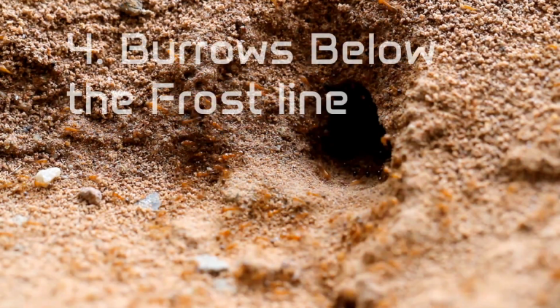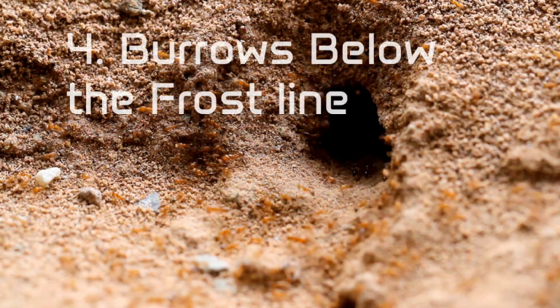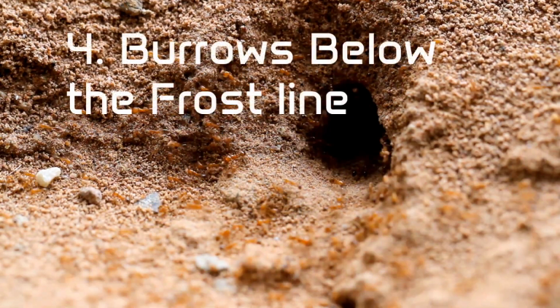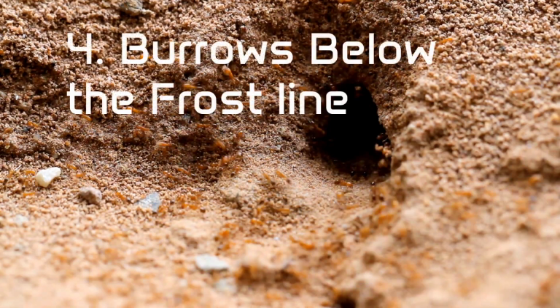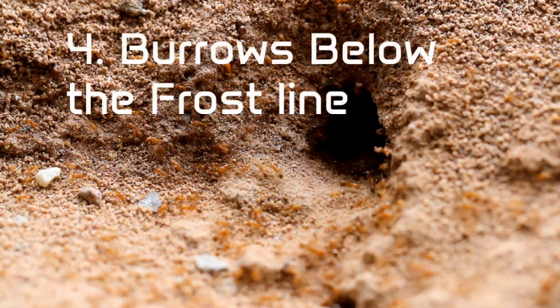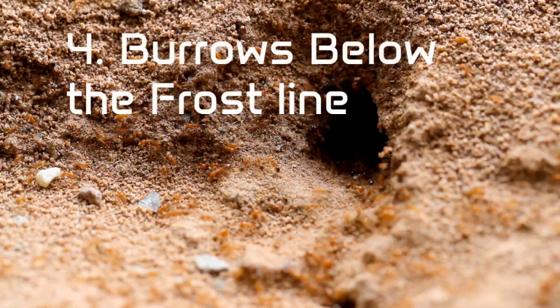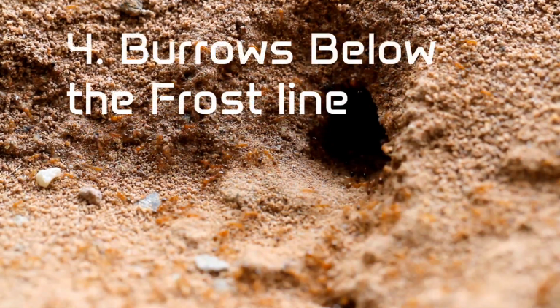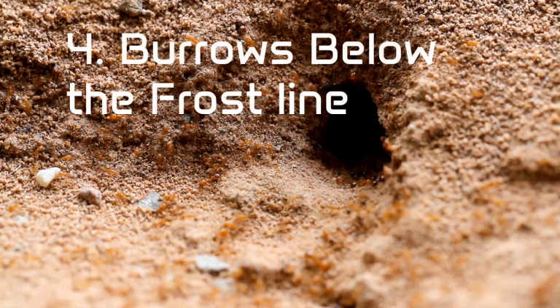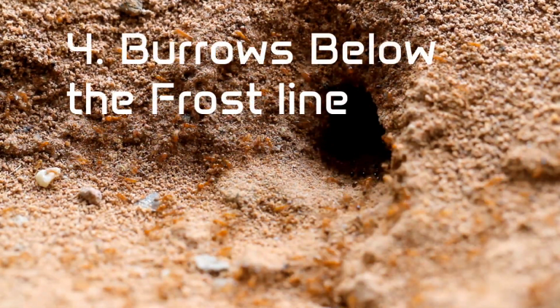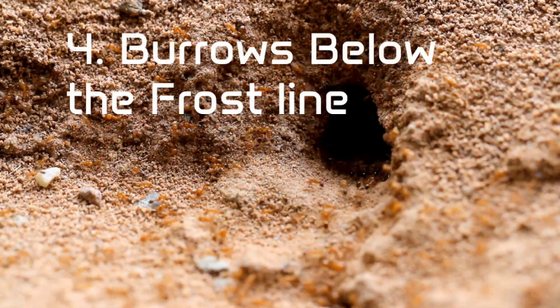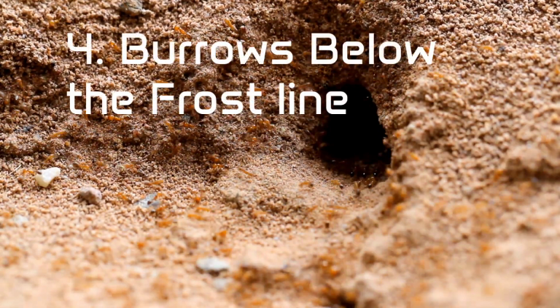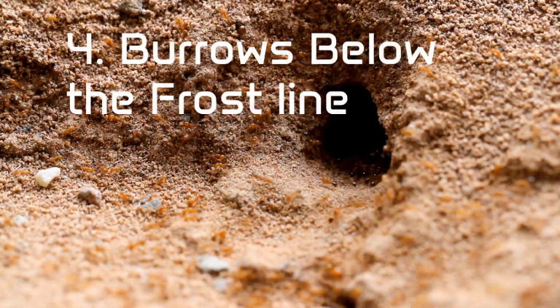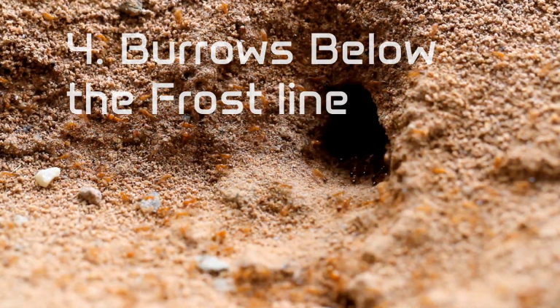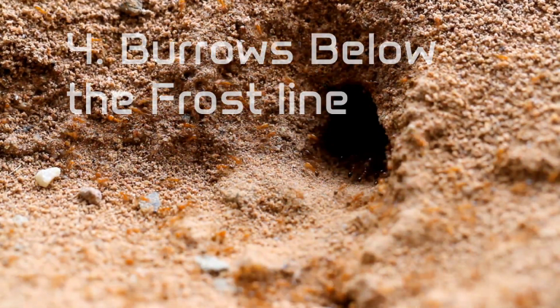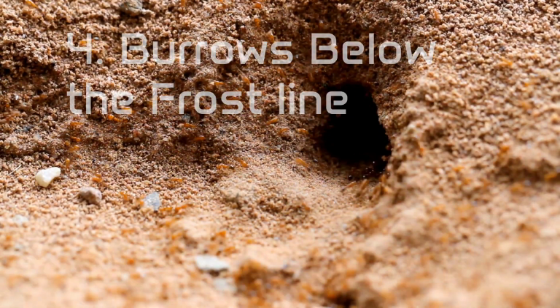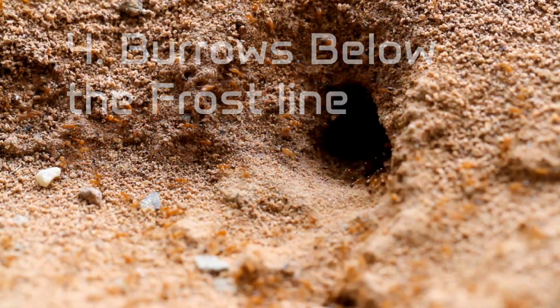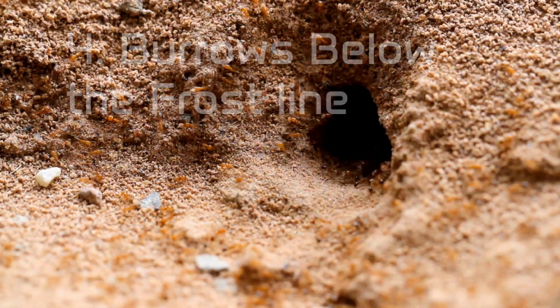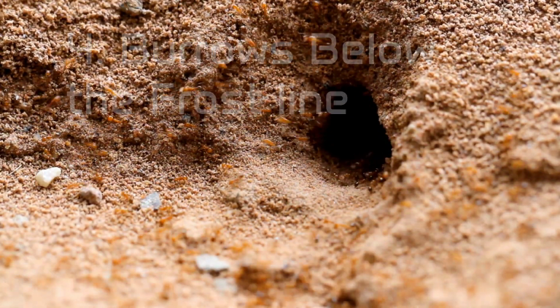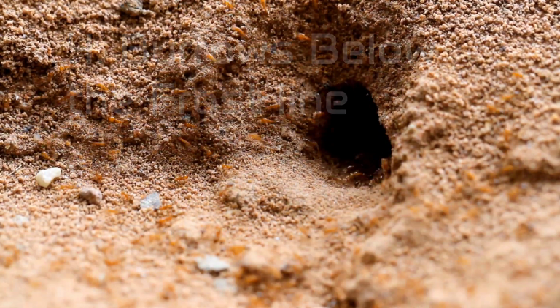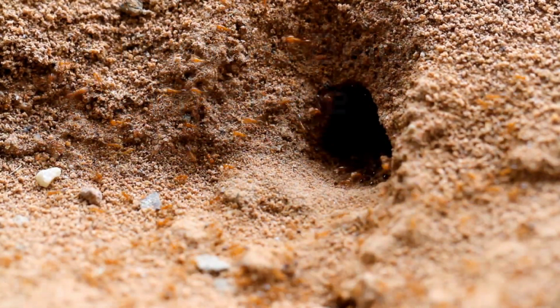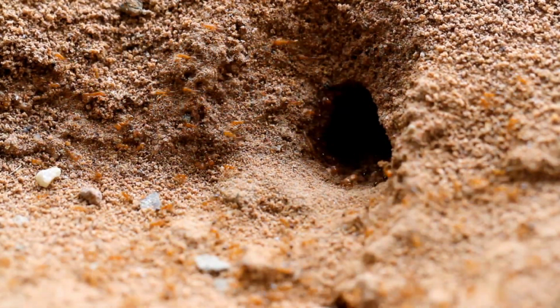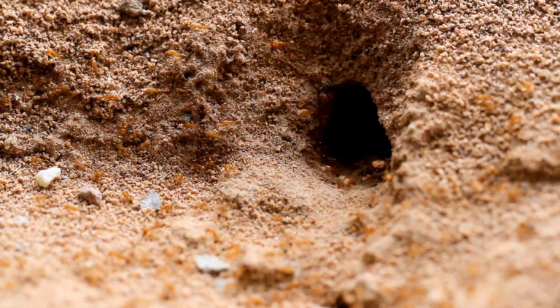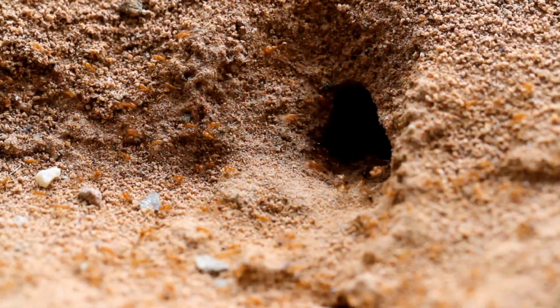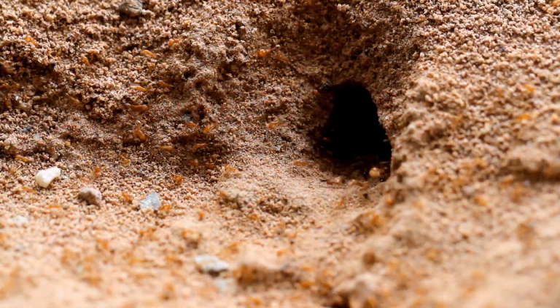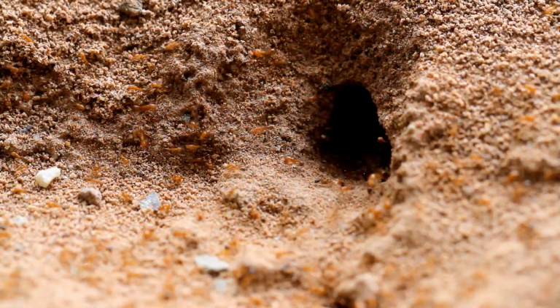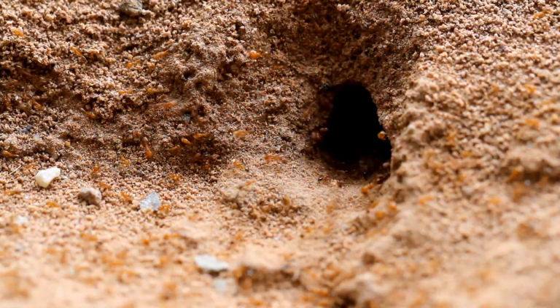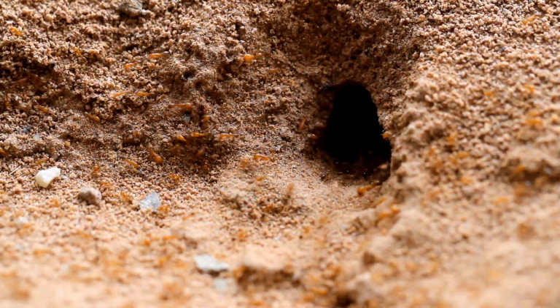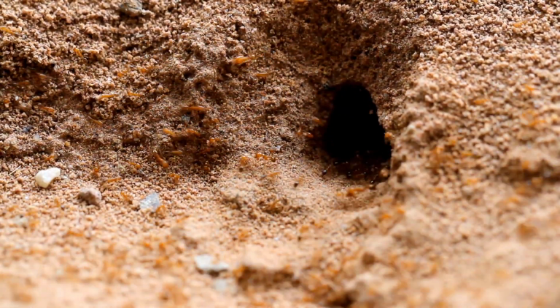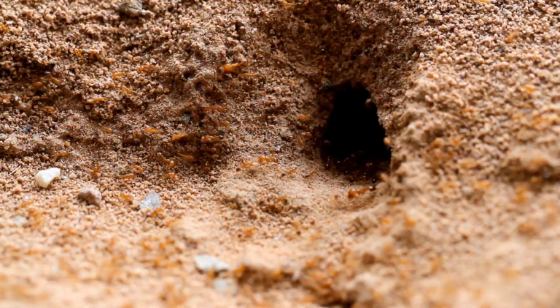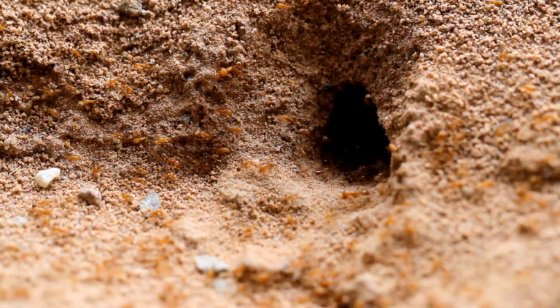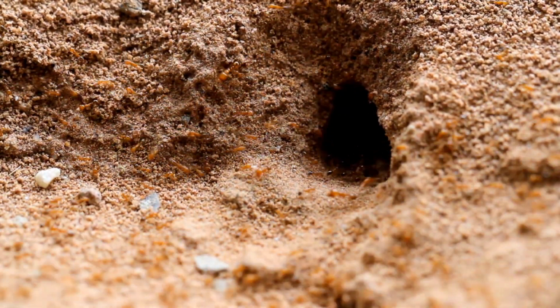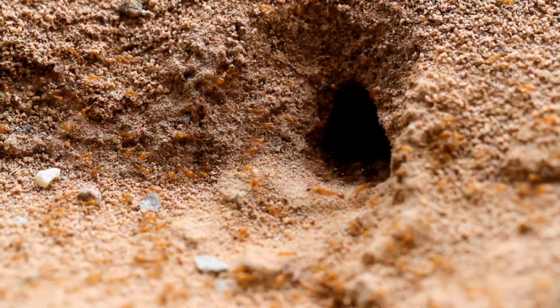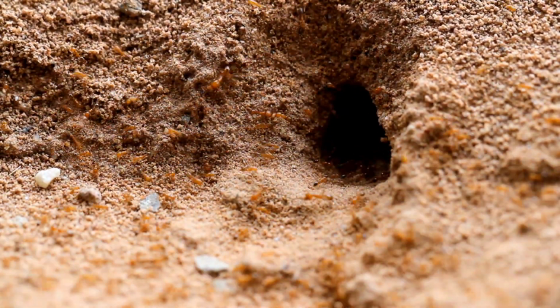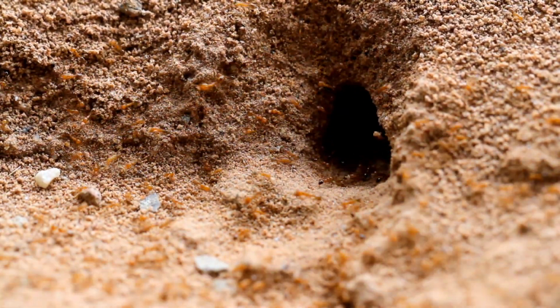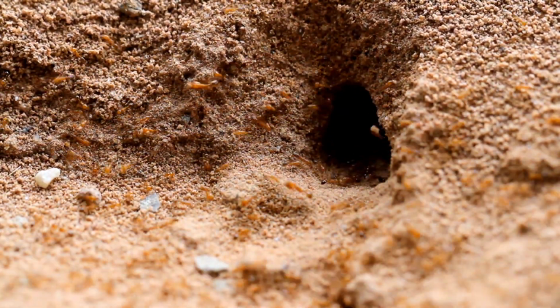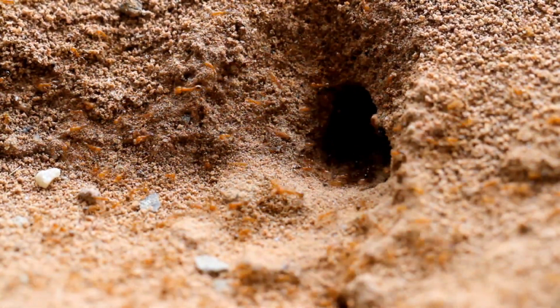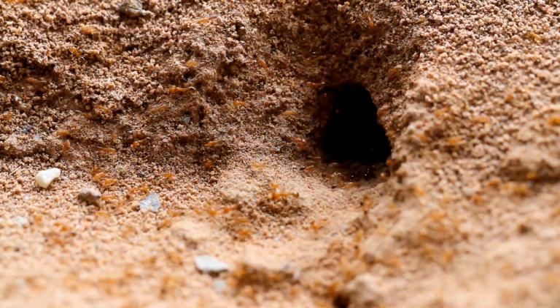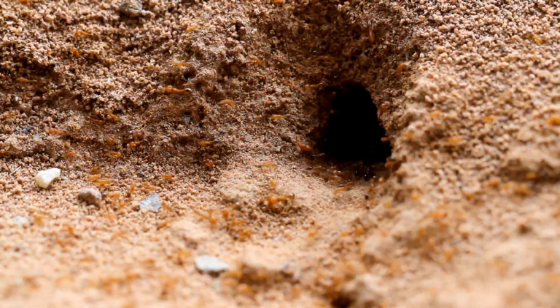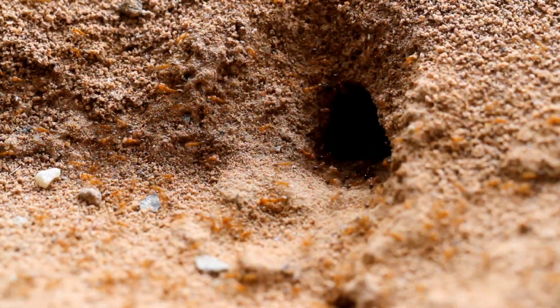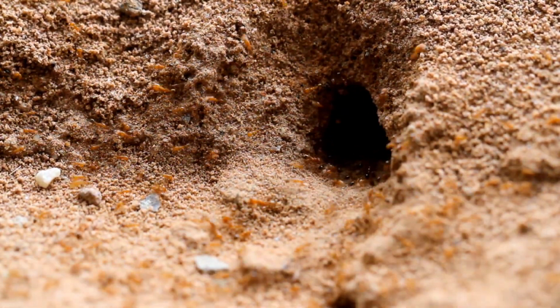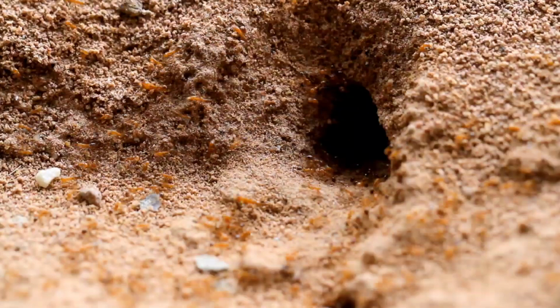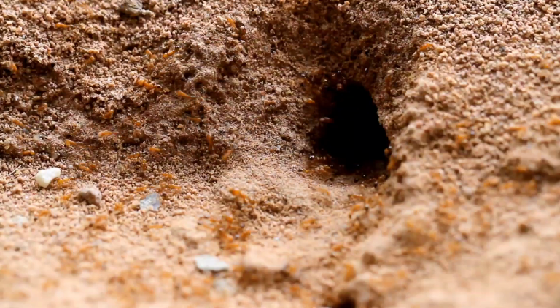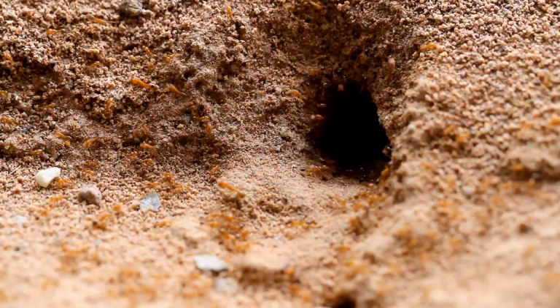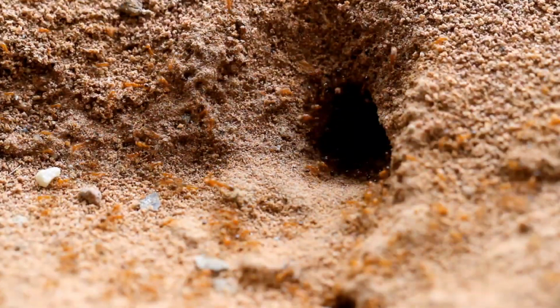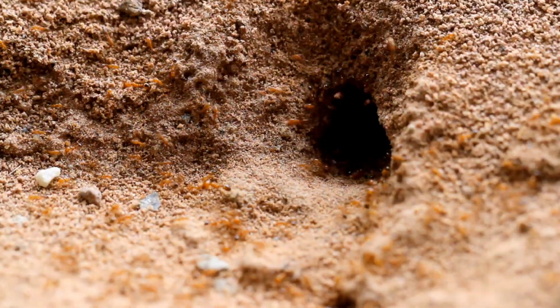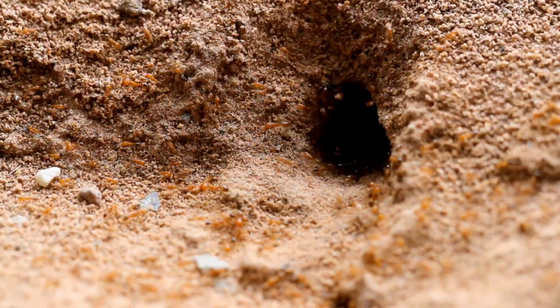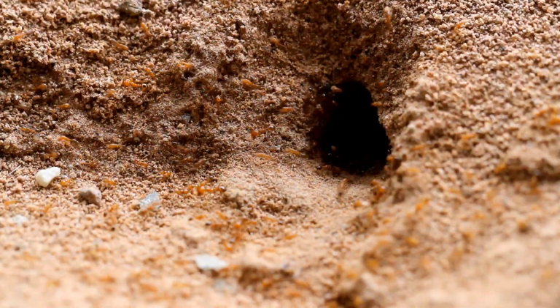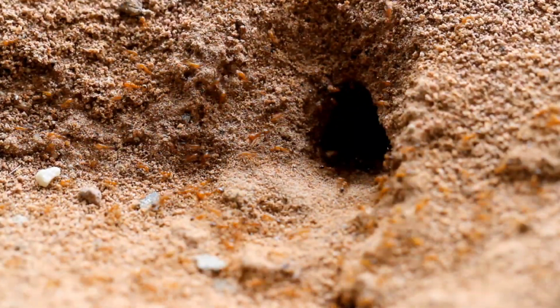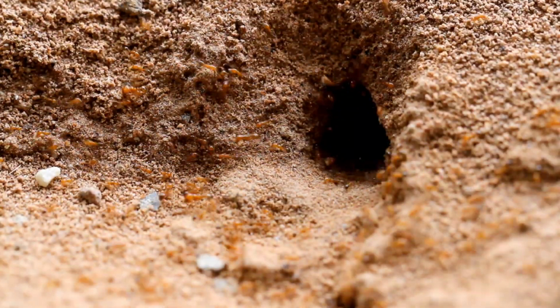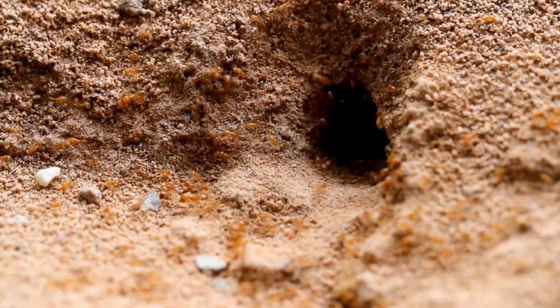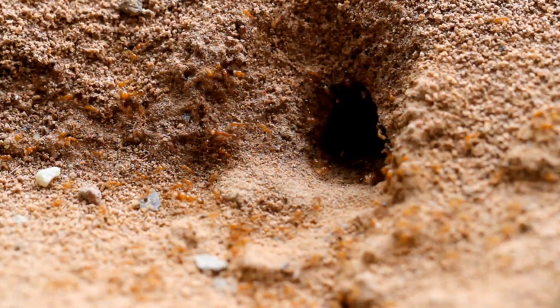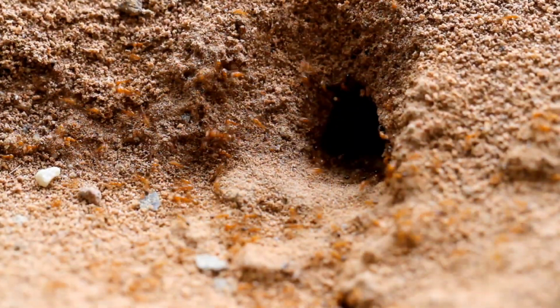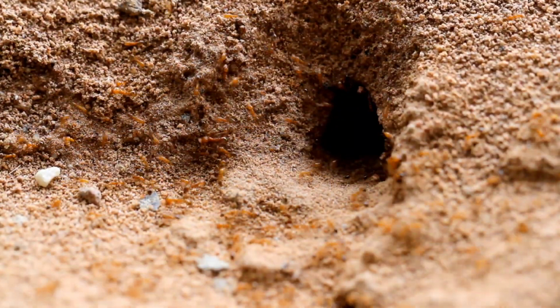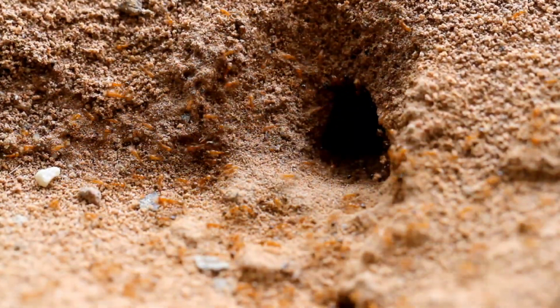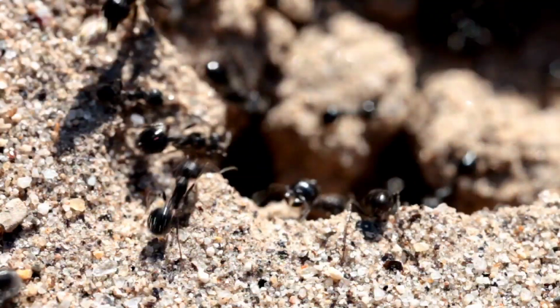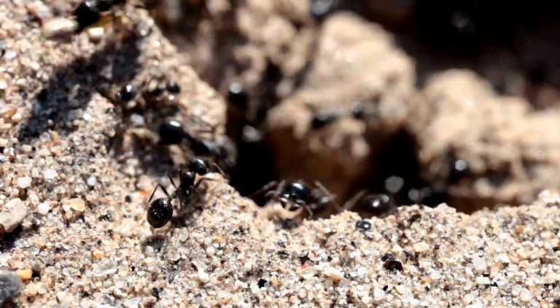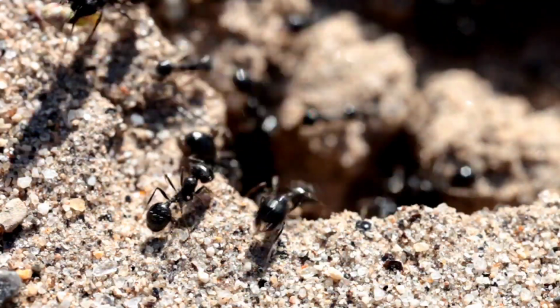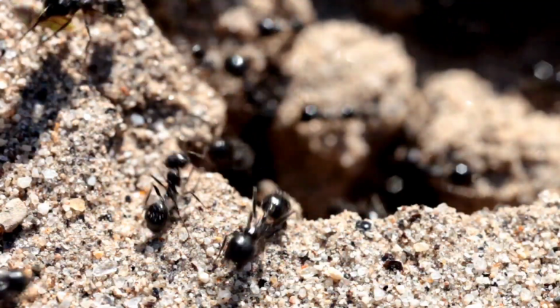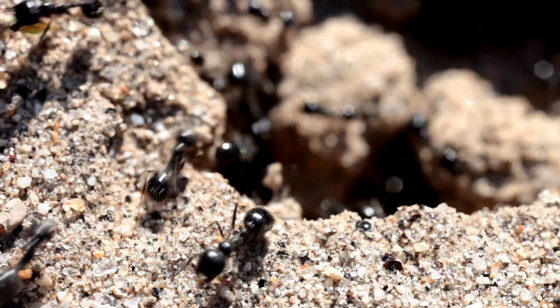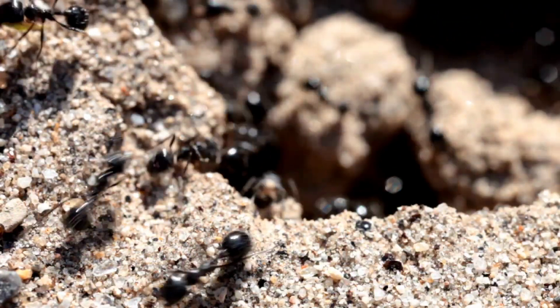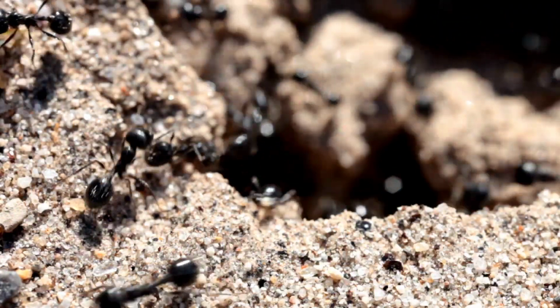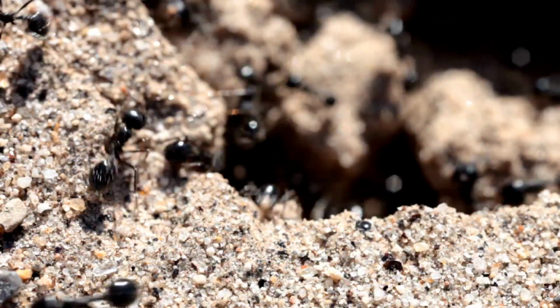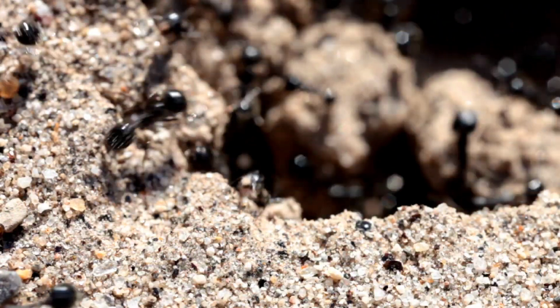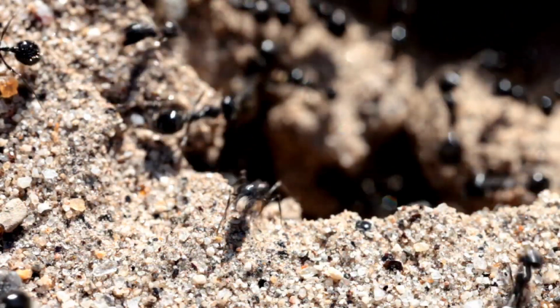These ants are a good example of a species that will burrow underground below the frost line and then remain inactive throughout the remainder of the winter.